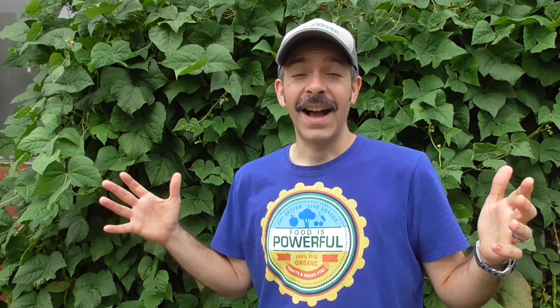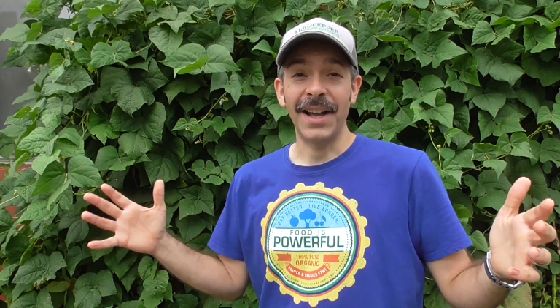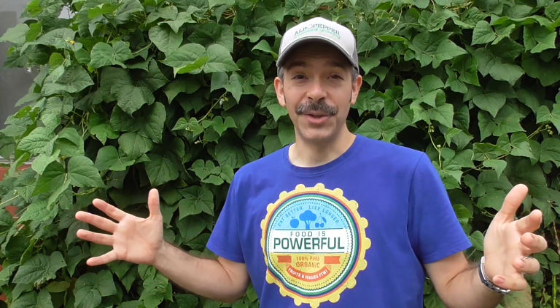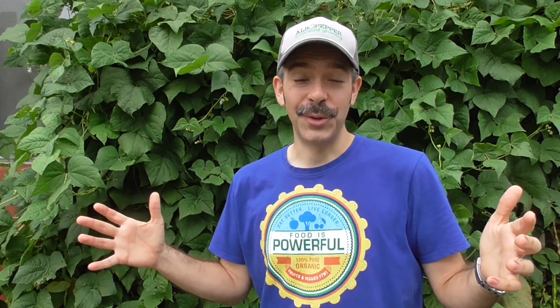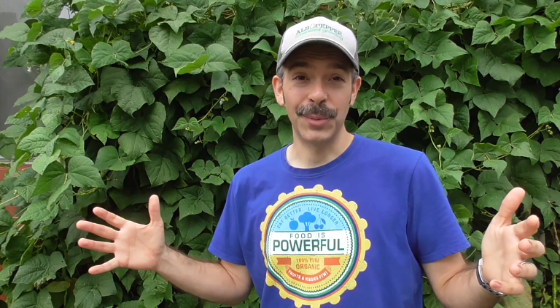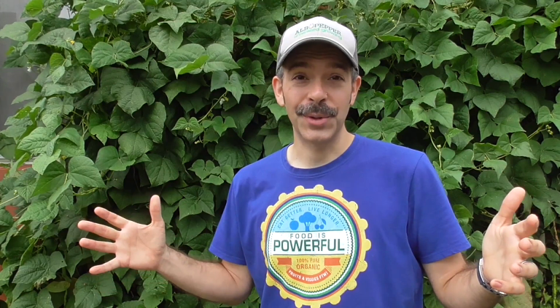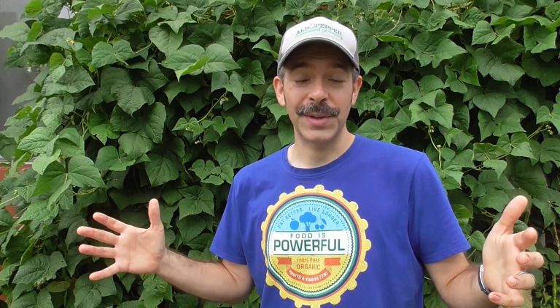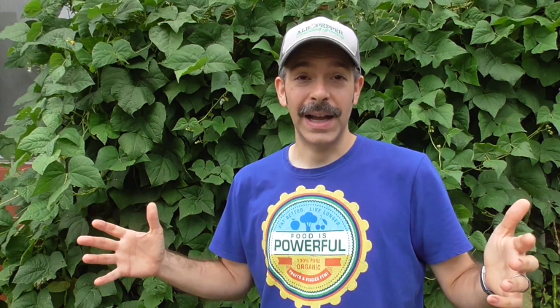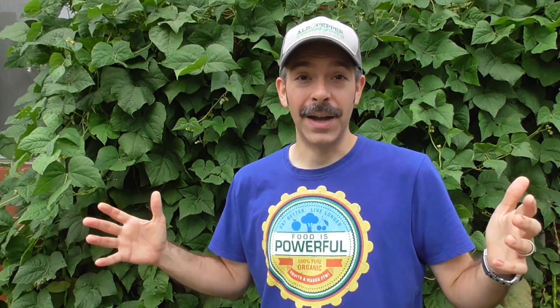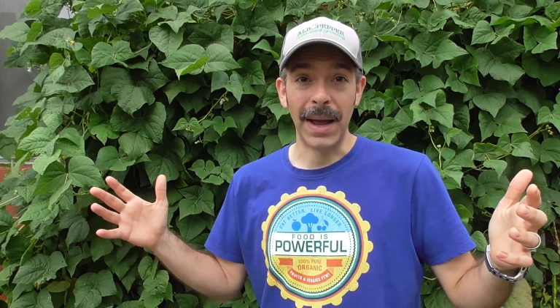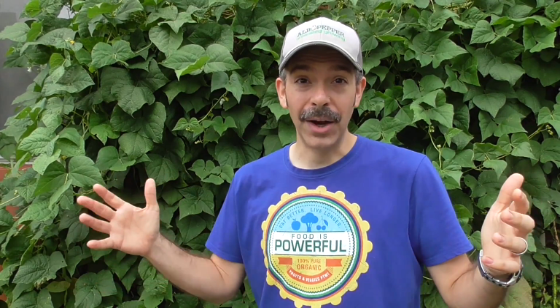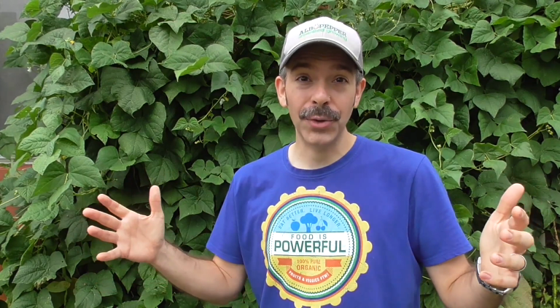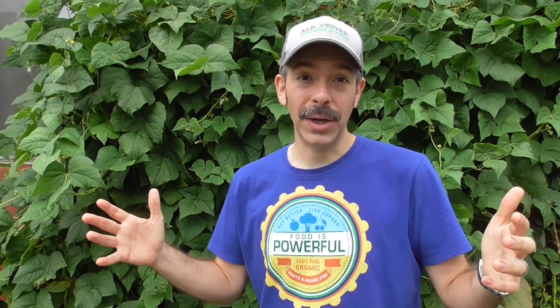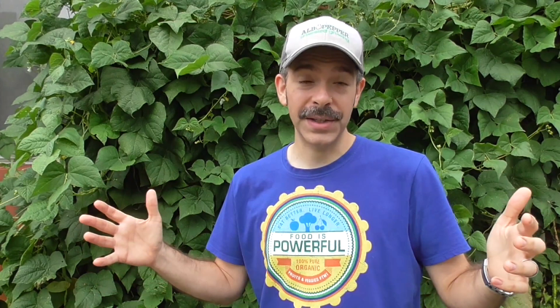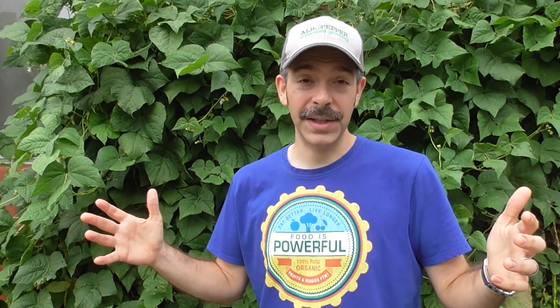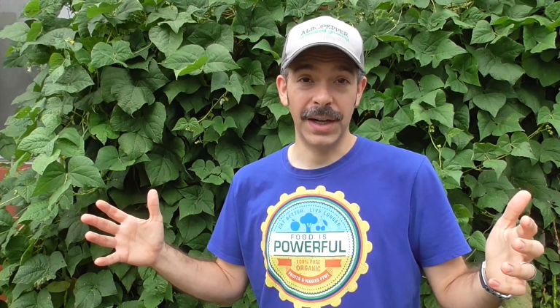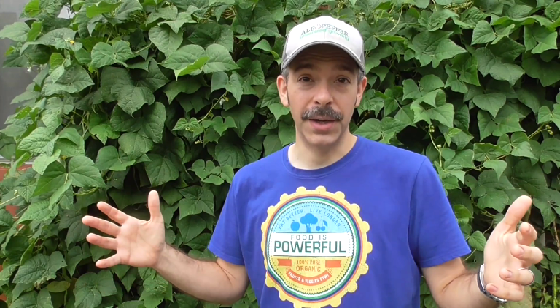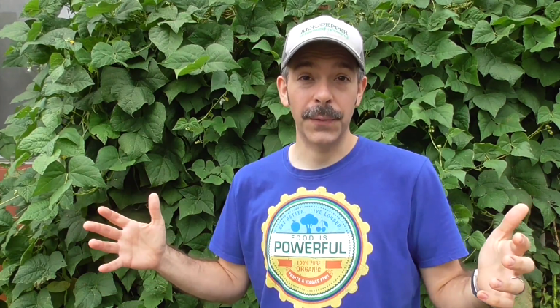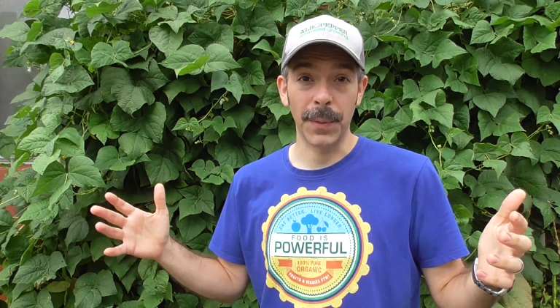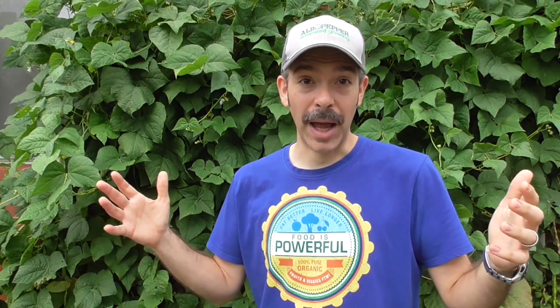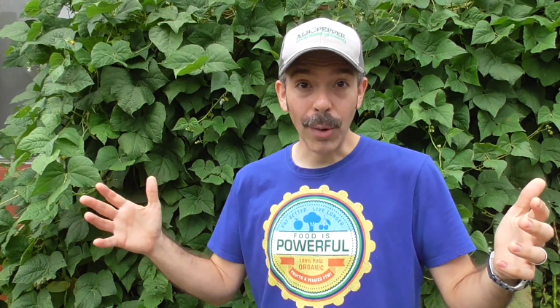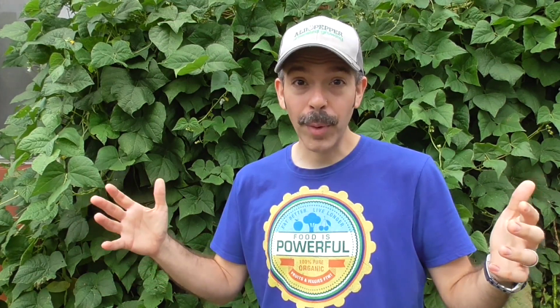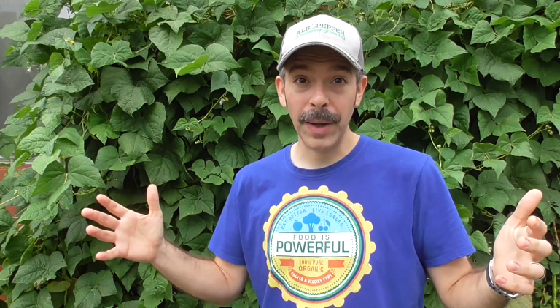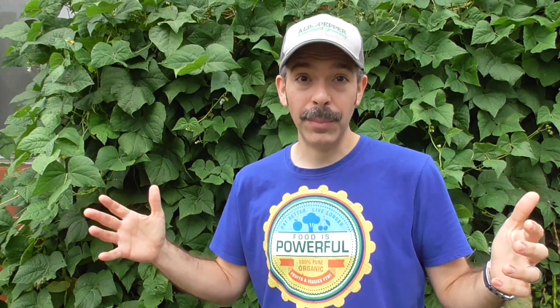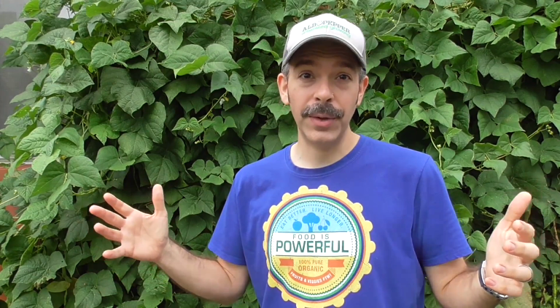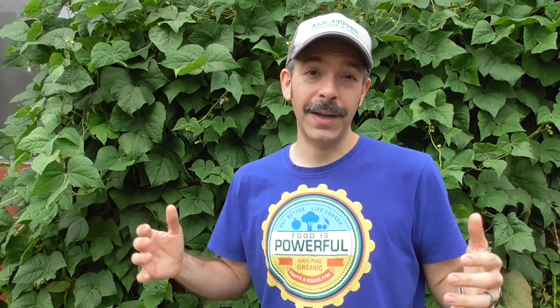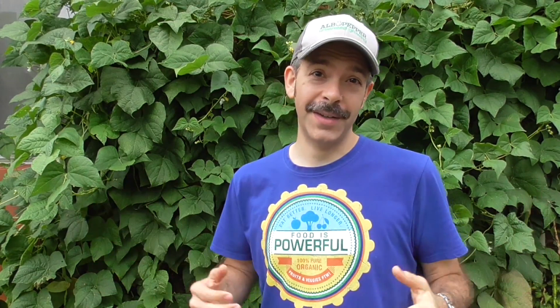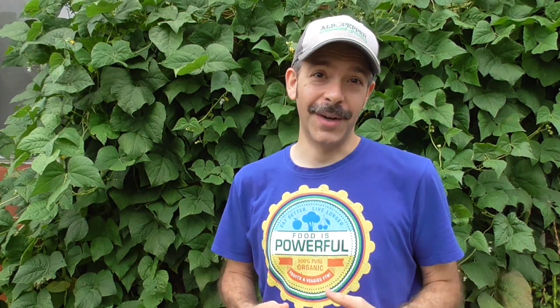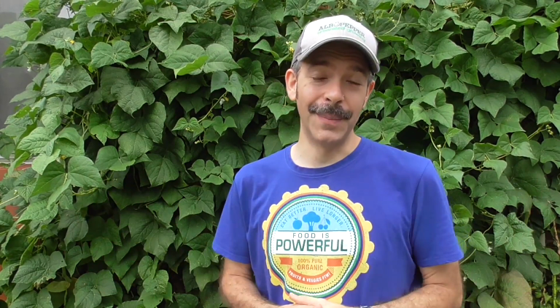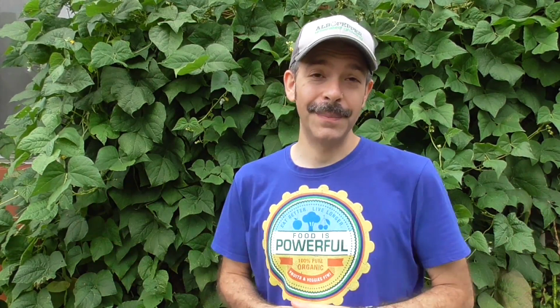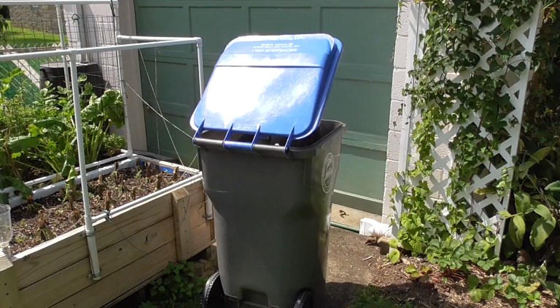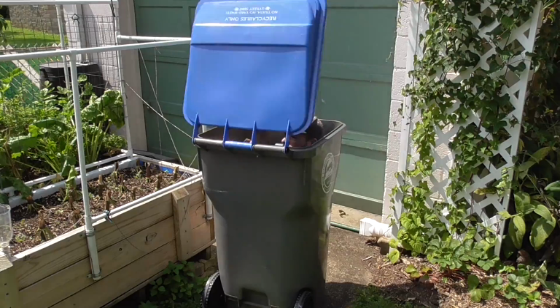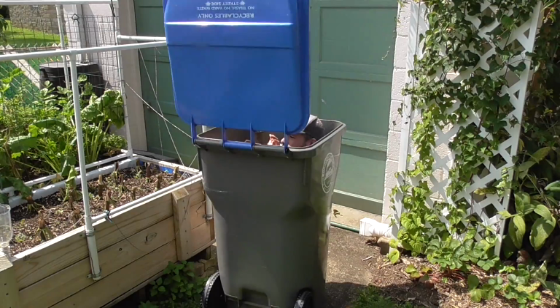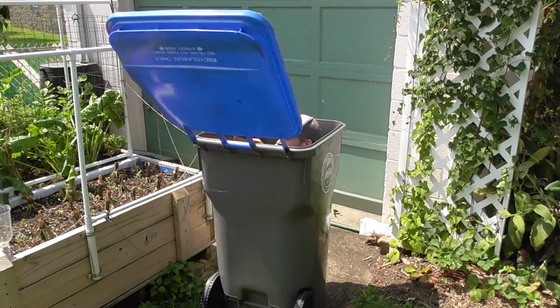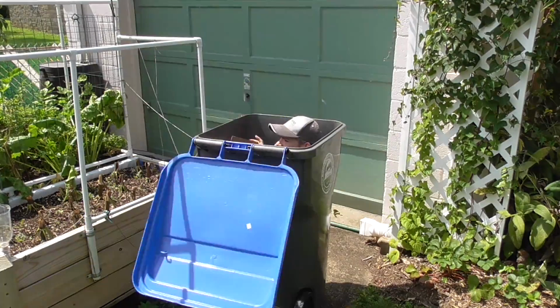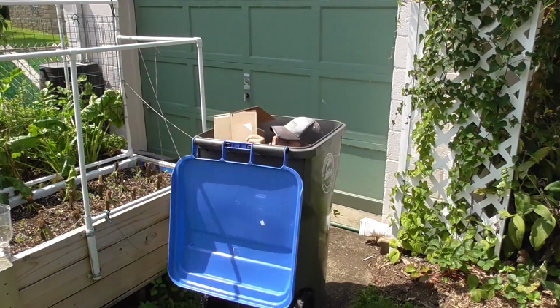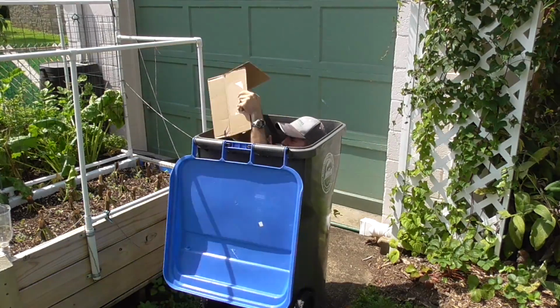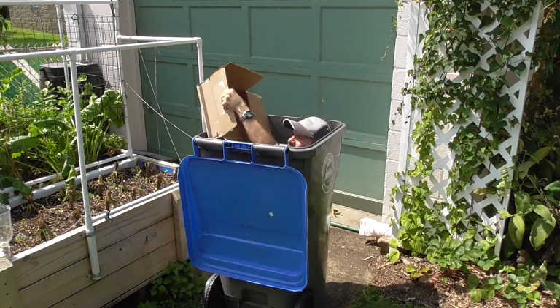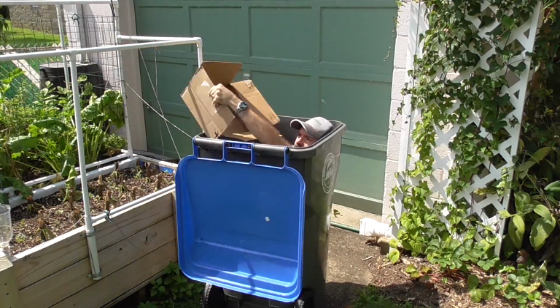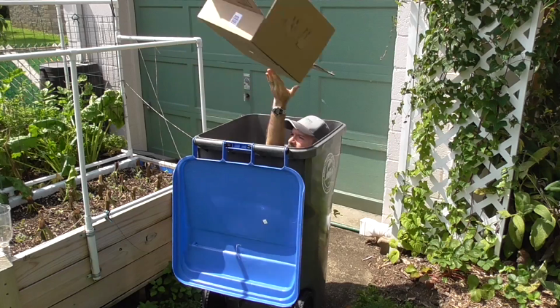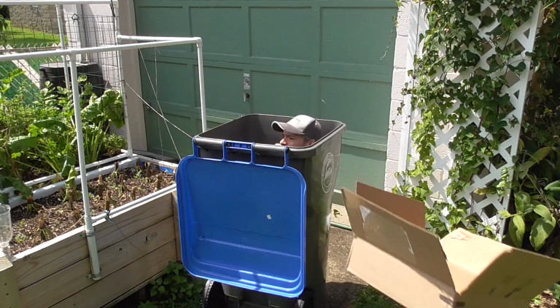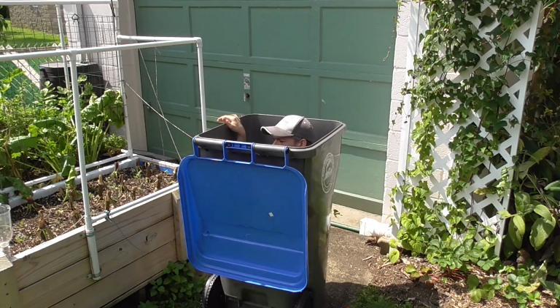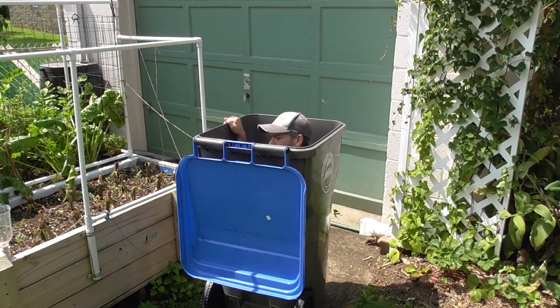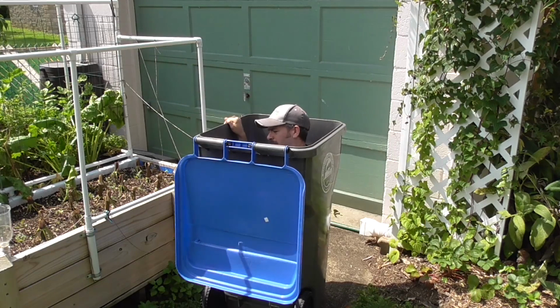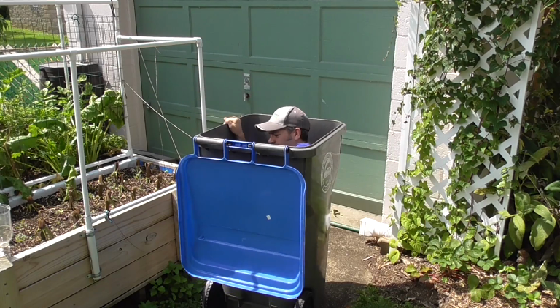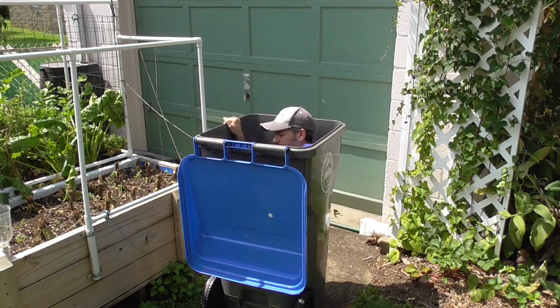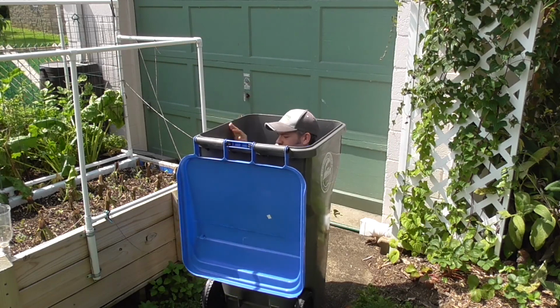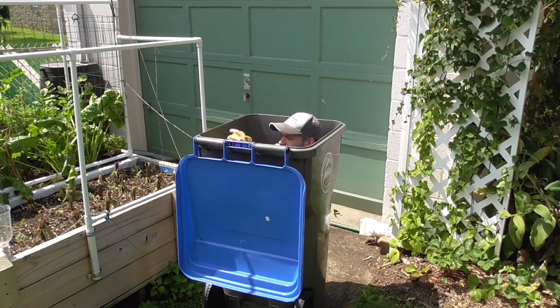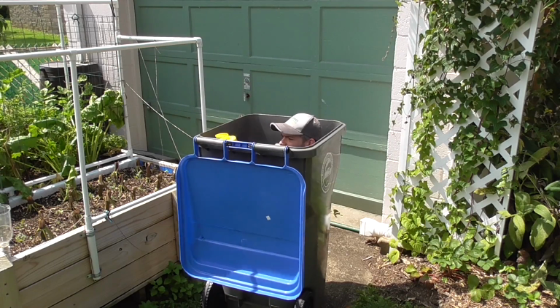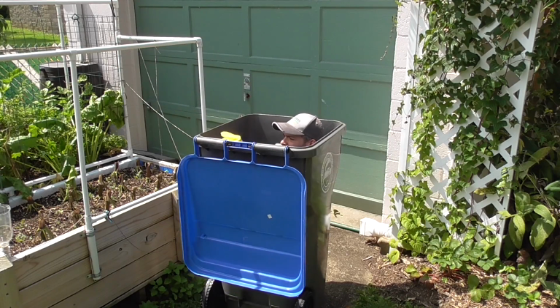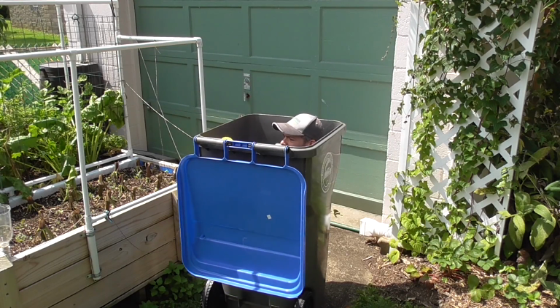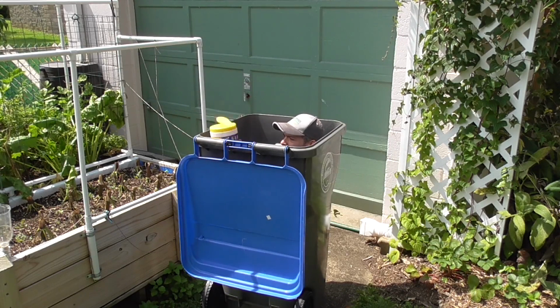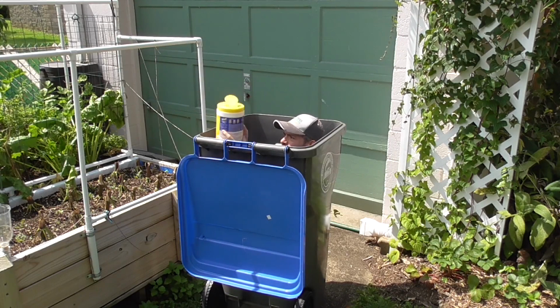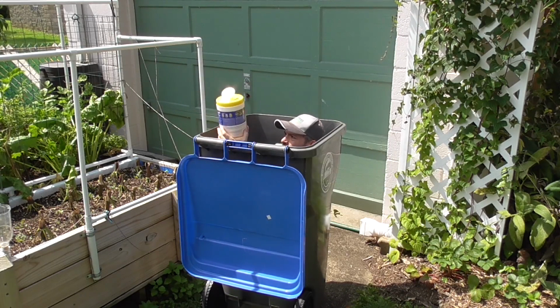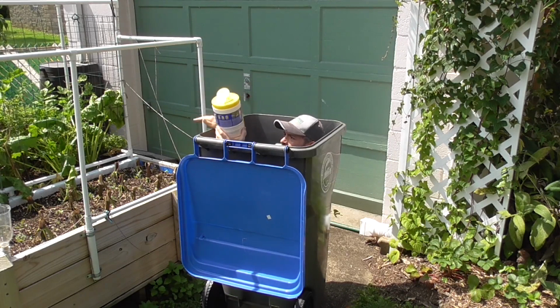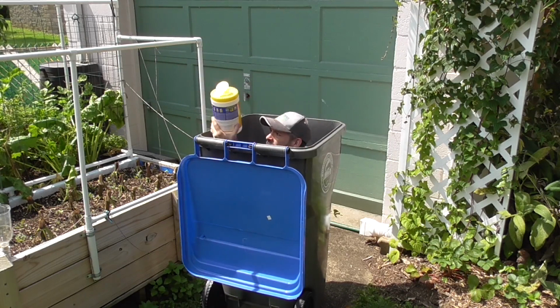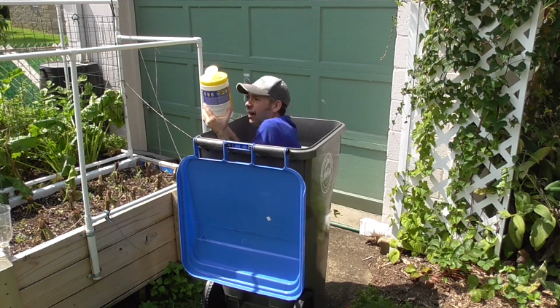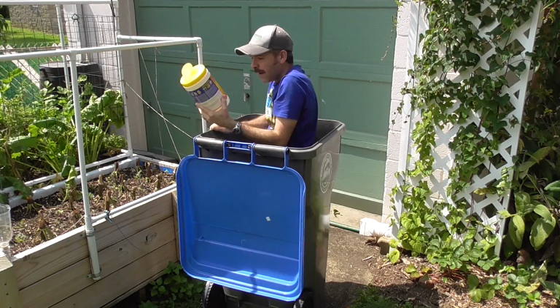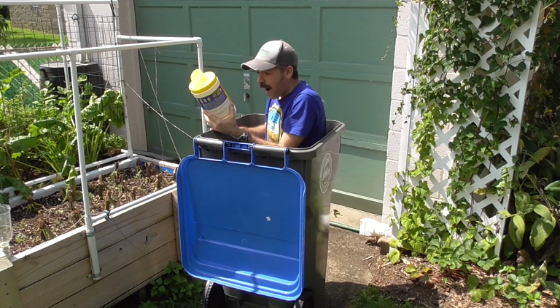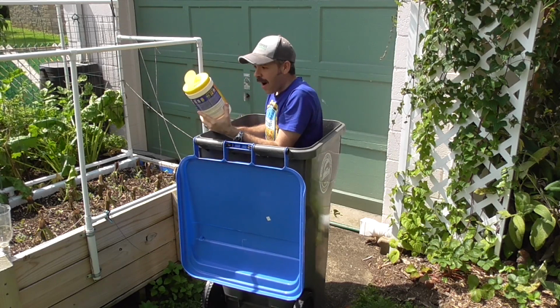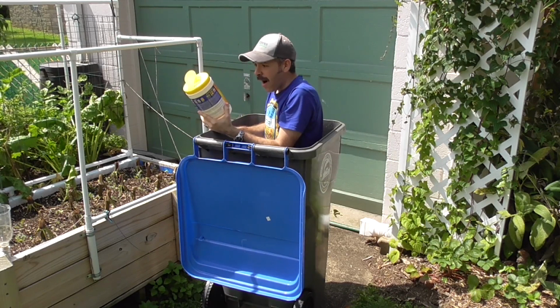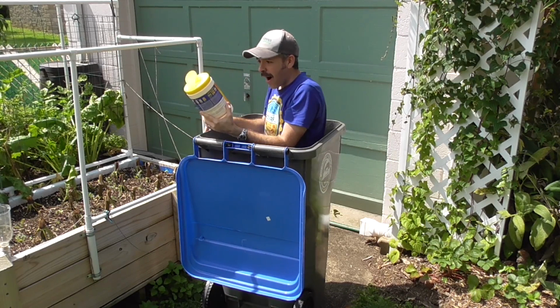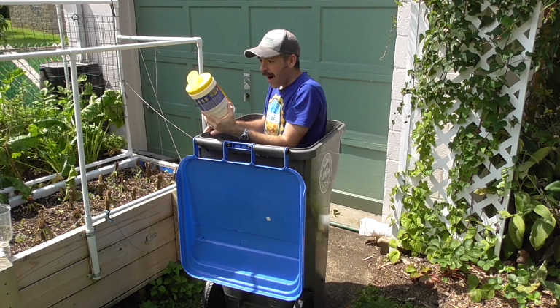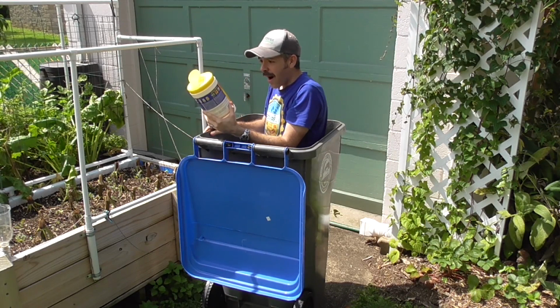Hi YouTubers, I'm Al Gracion from Elbowpepper.com. Recycling is great, but upcycling is even better.